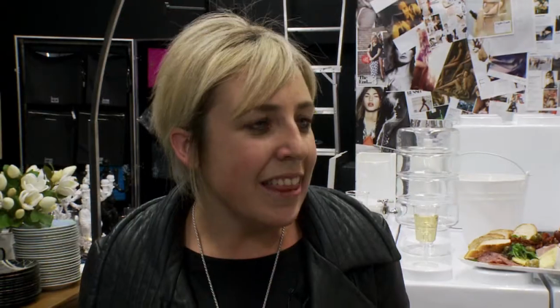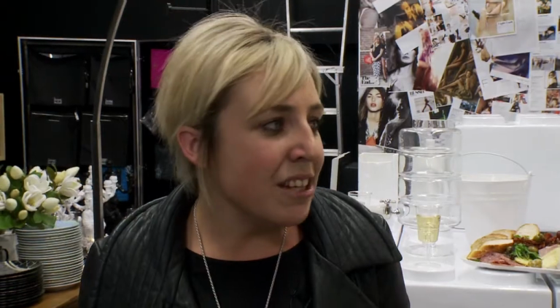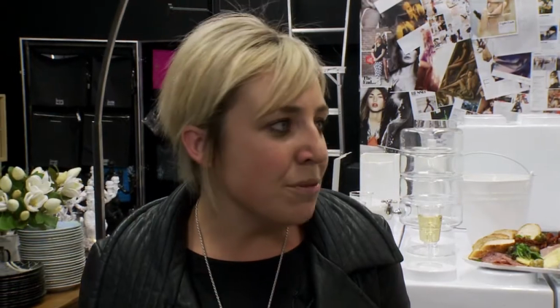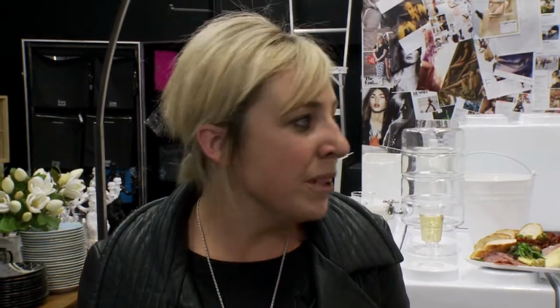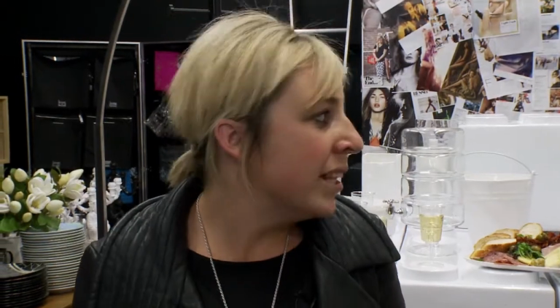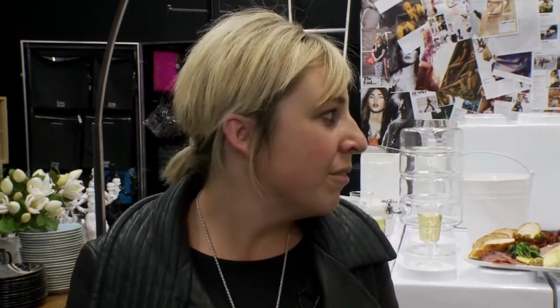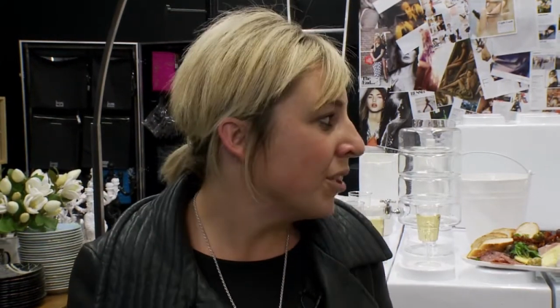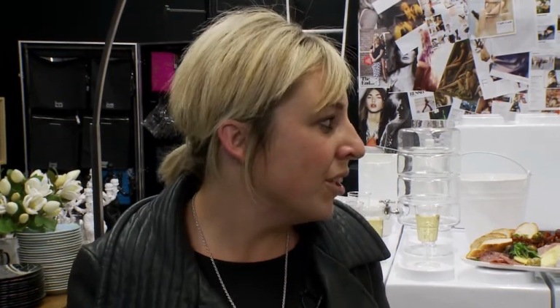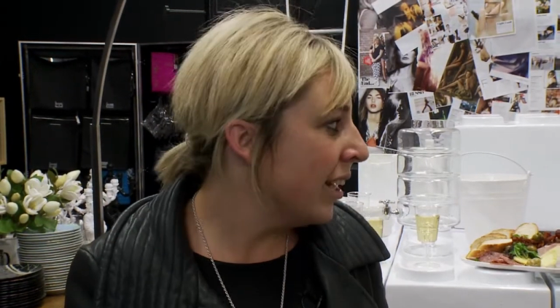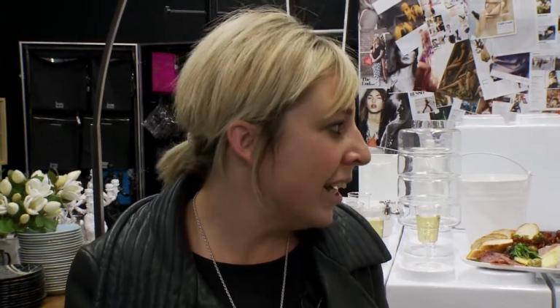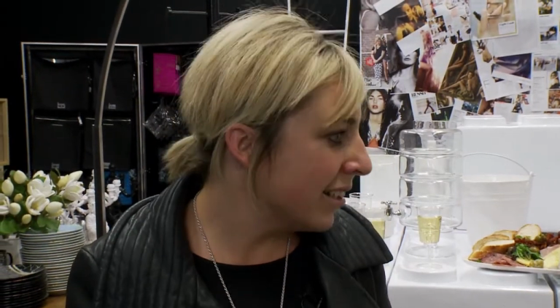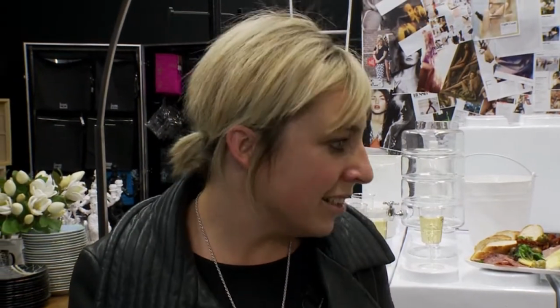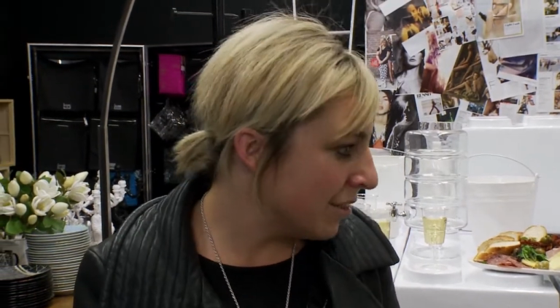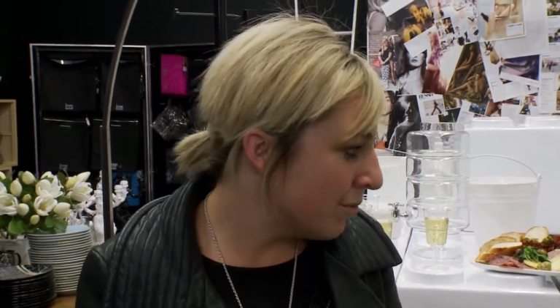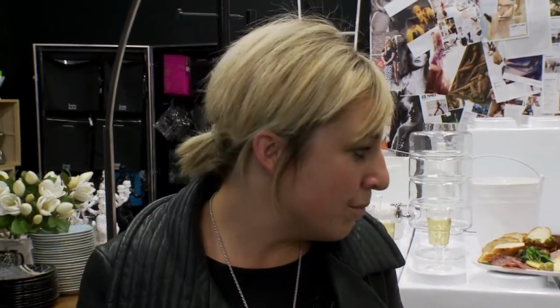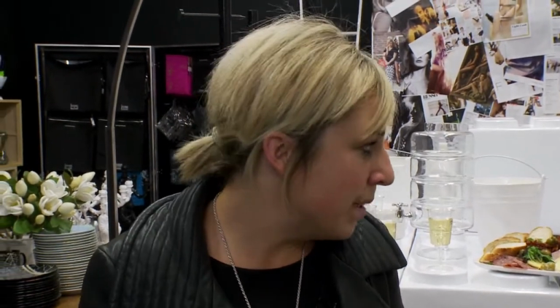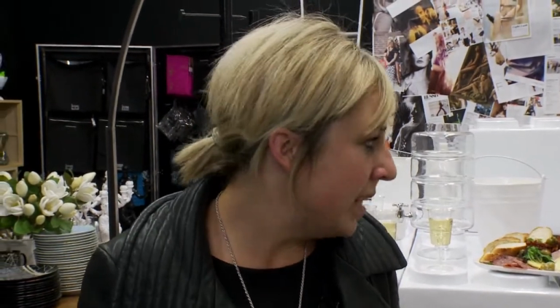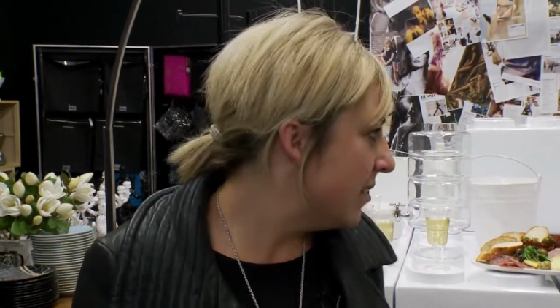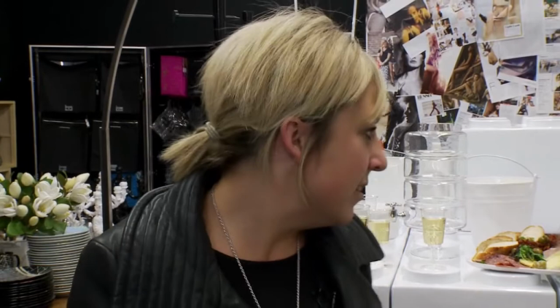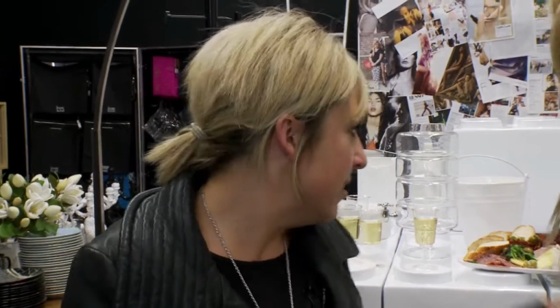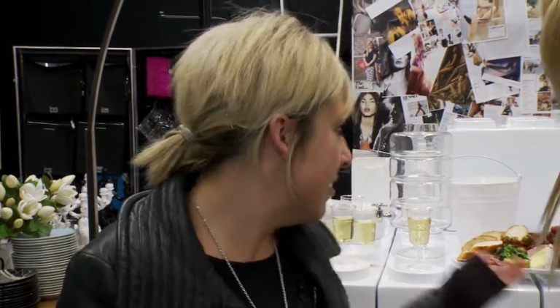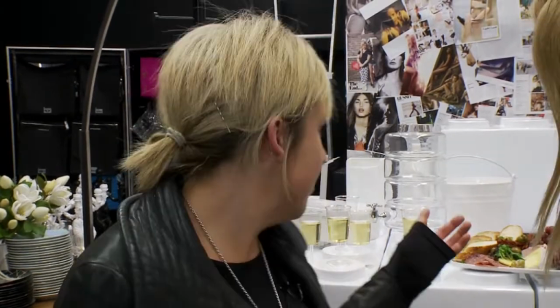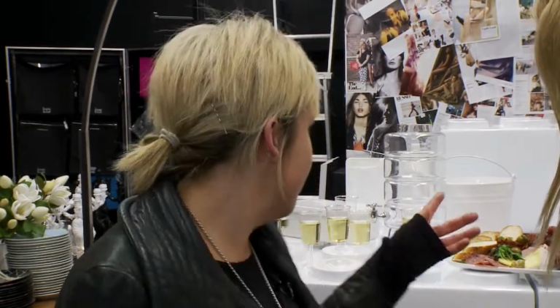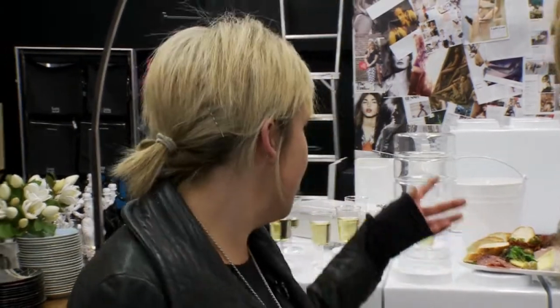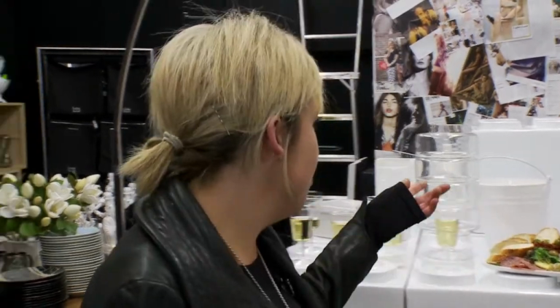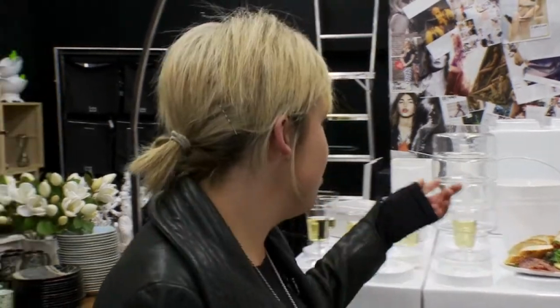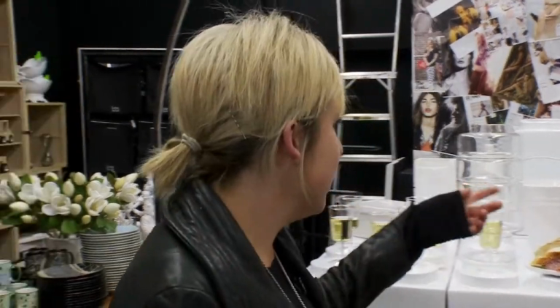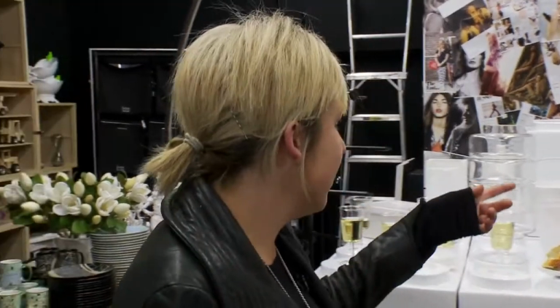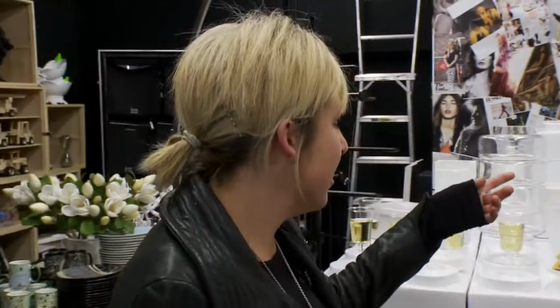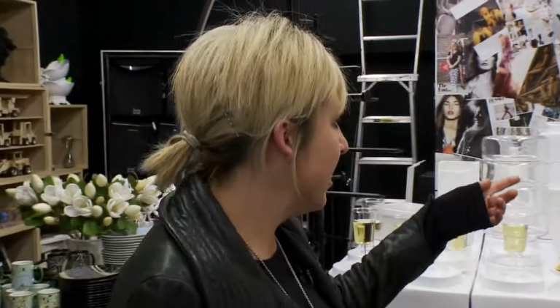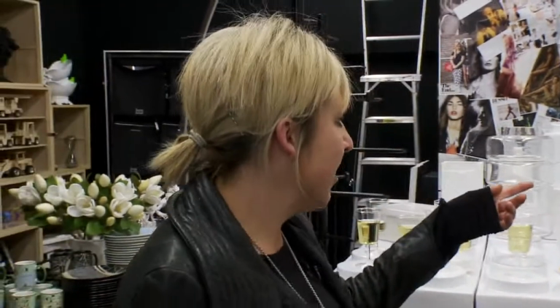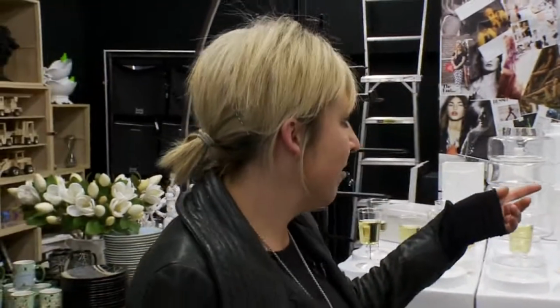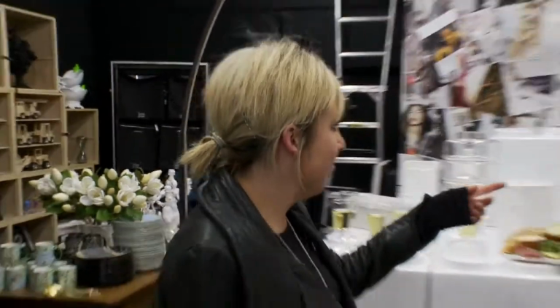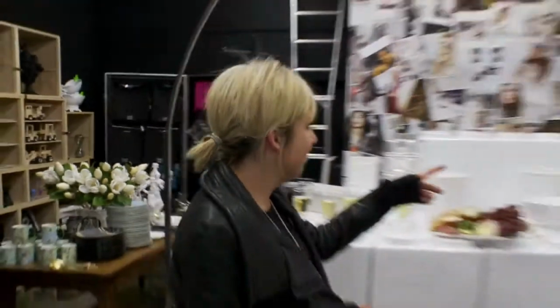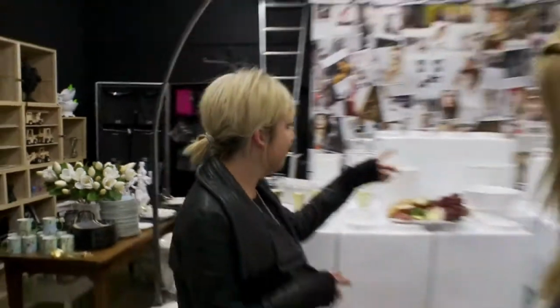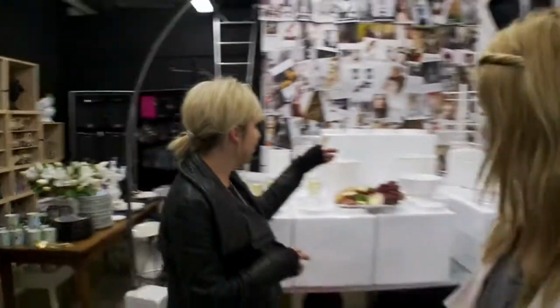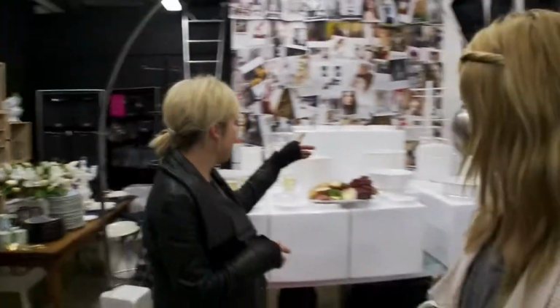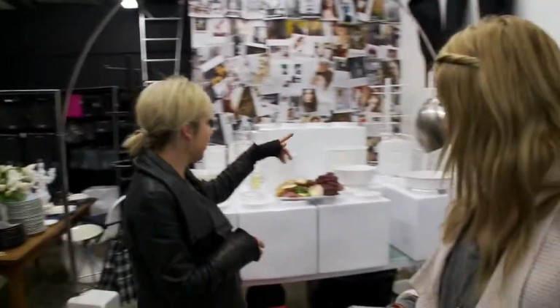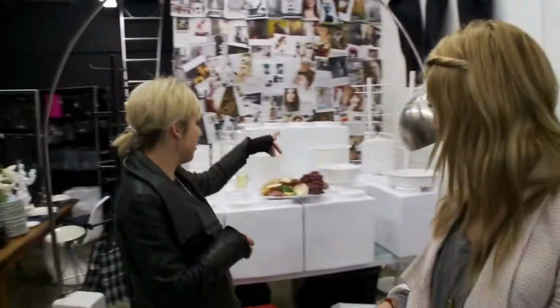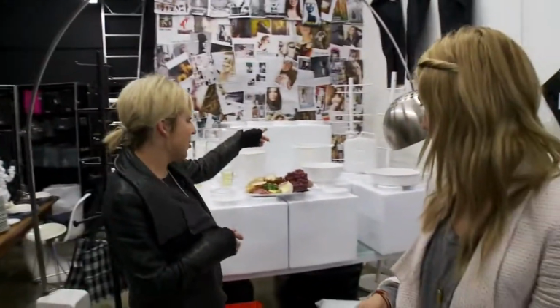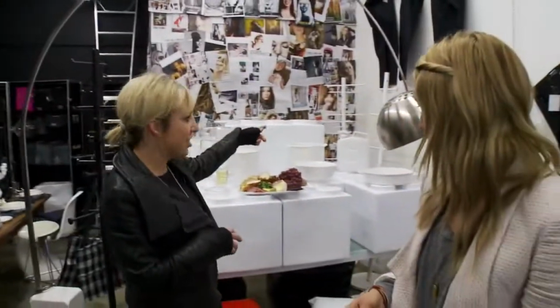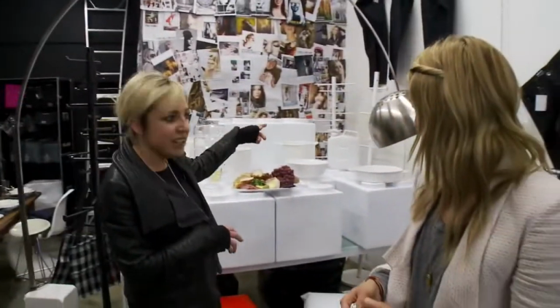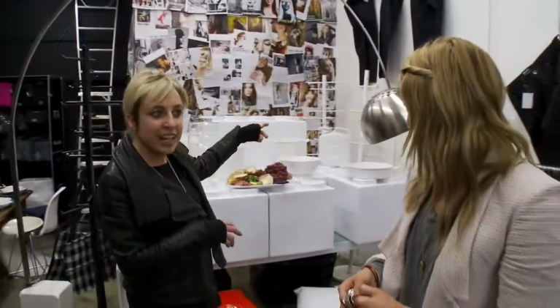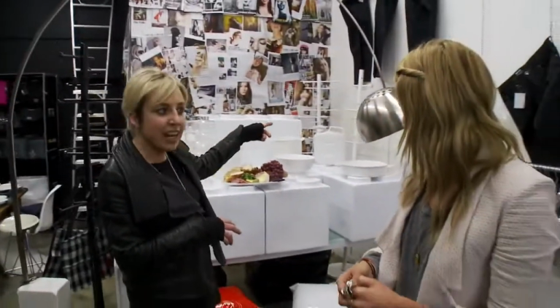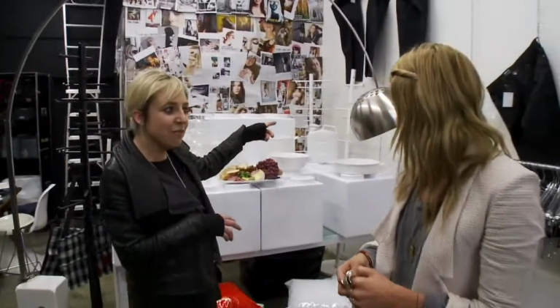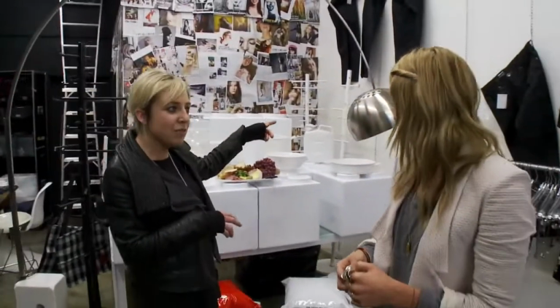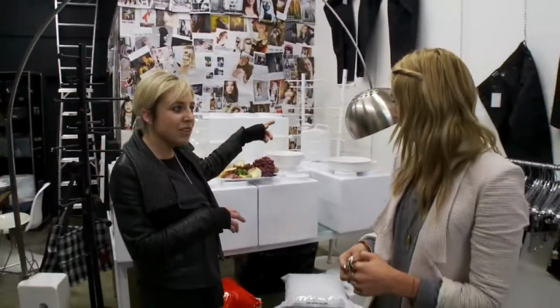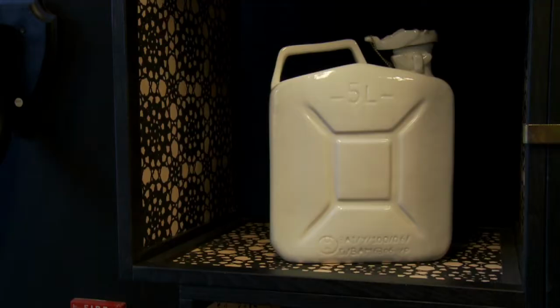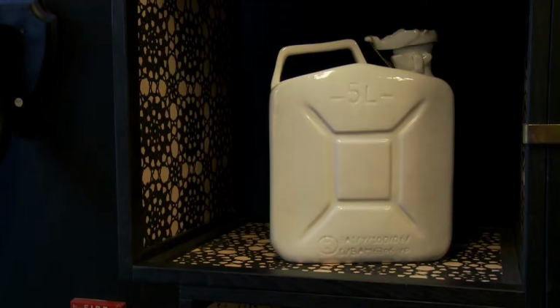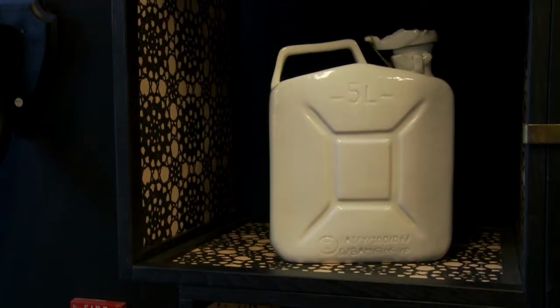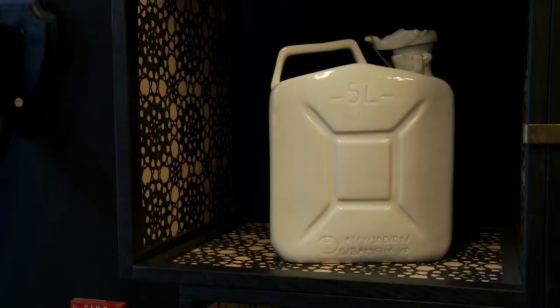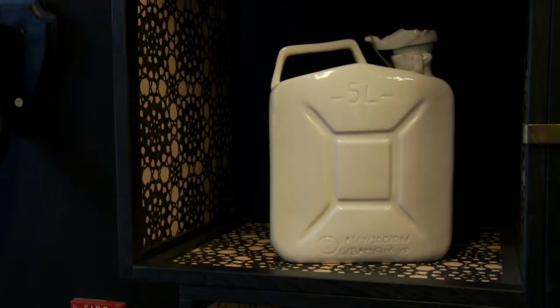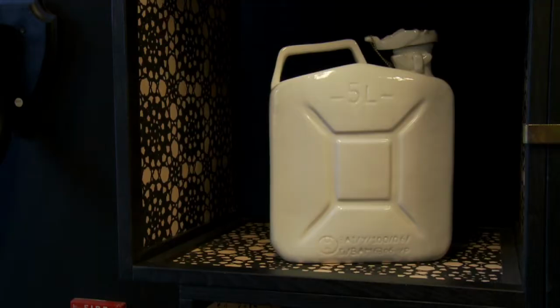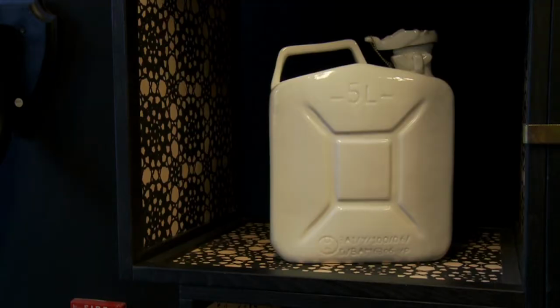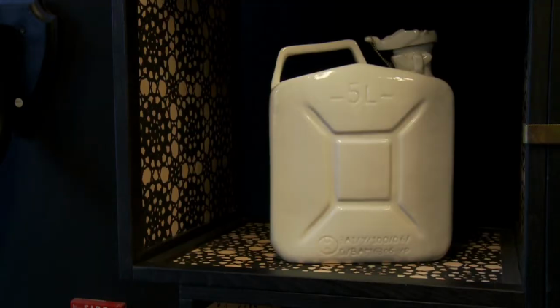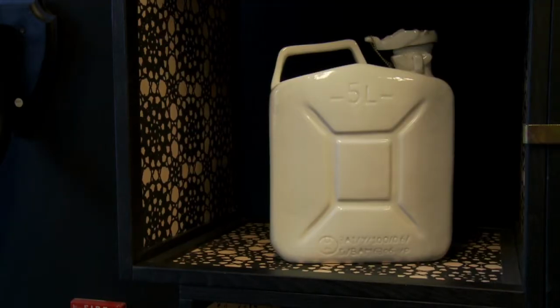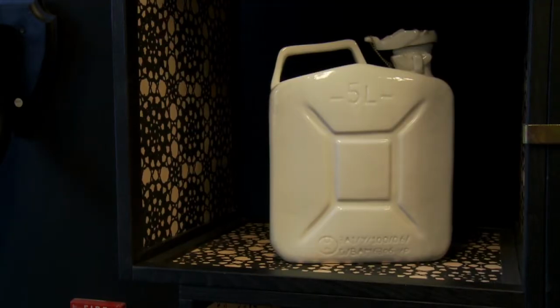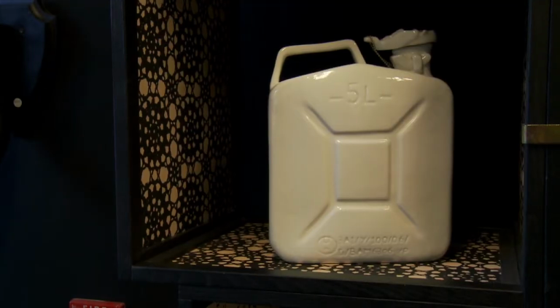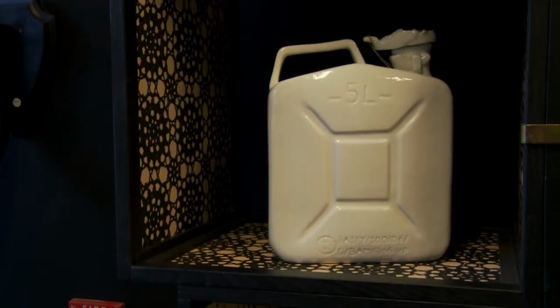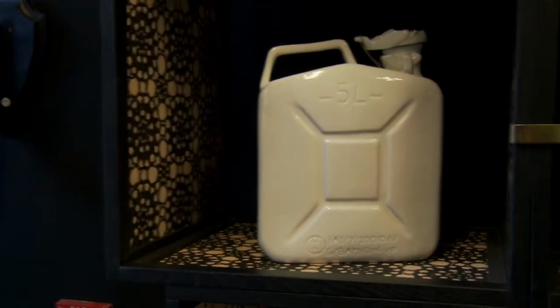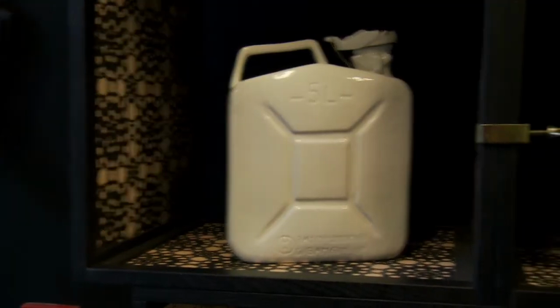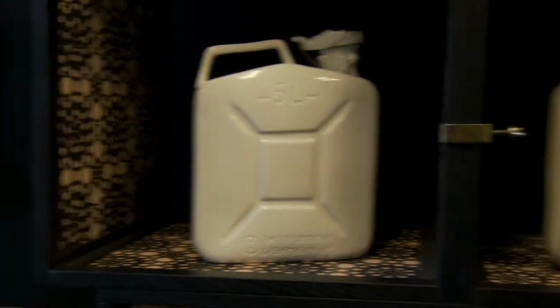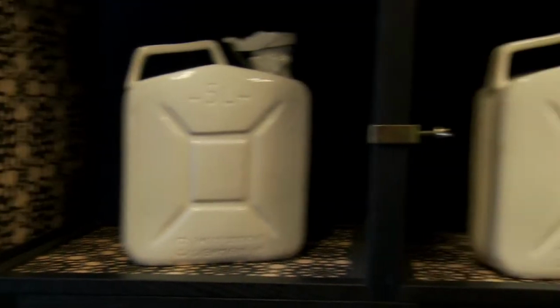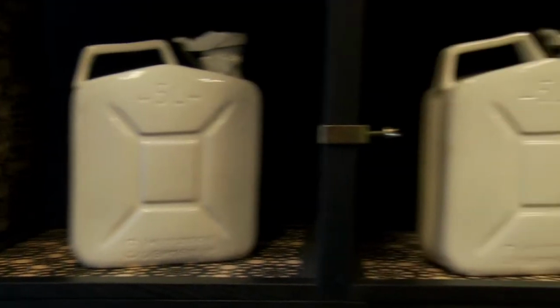That's where they've got the different pieces and objects here, like the jerry can, for example, which is one of my favourite bits.